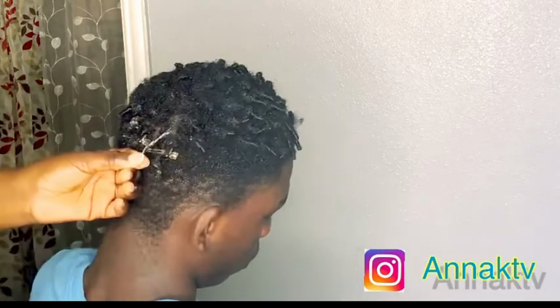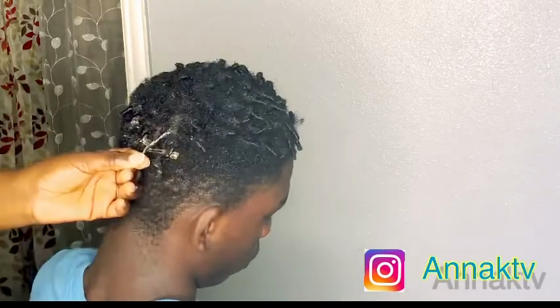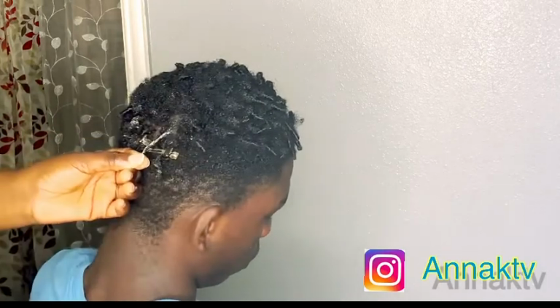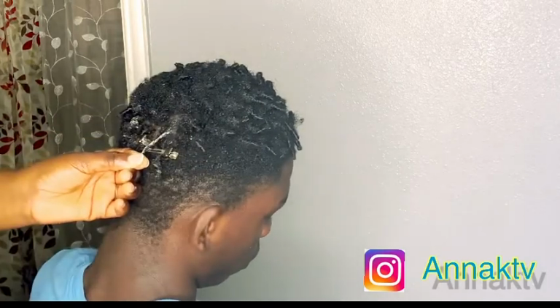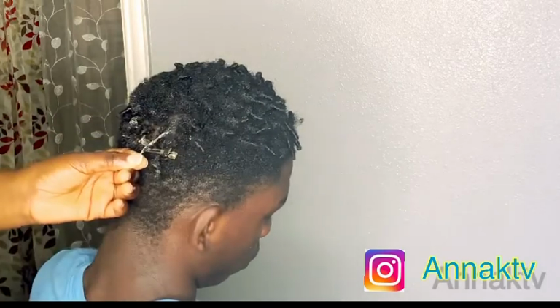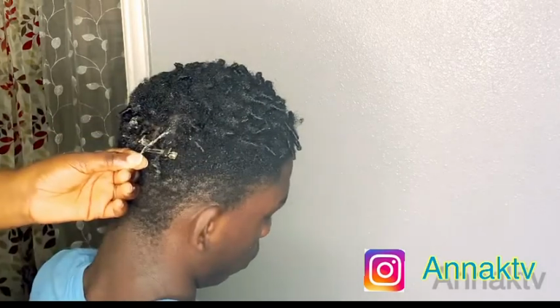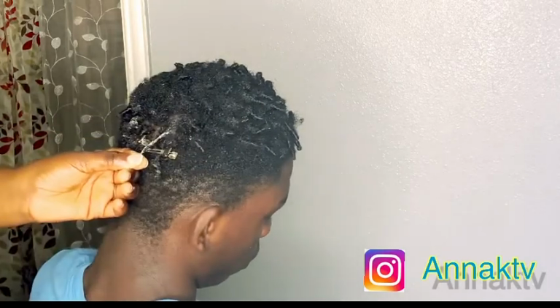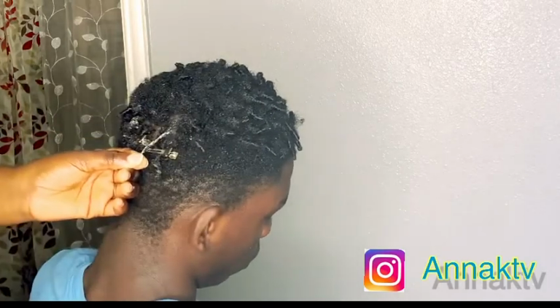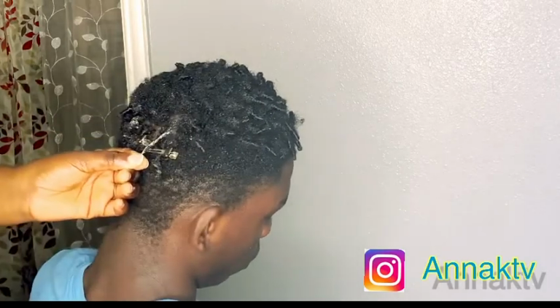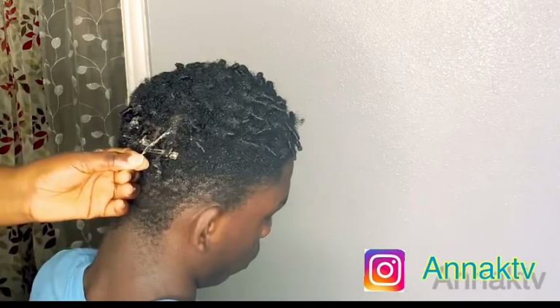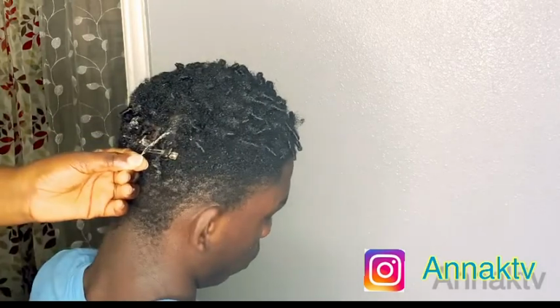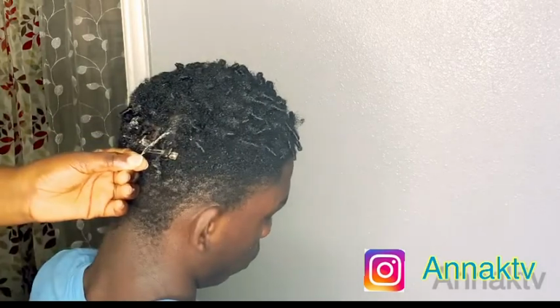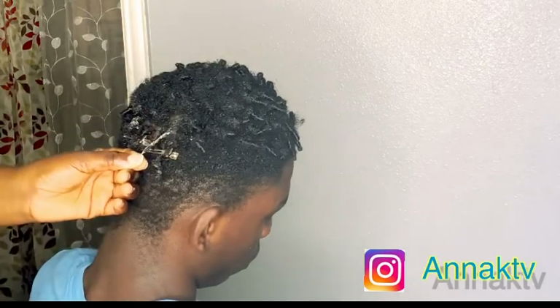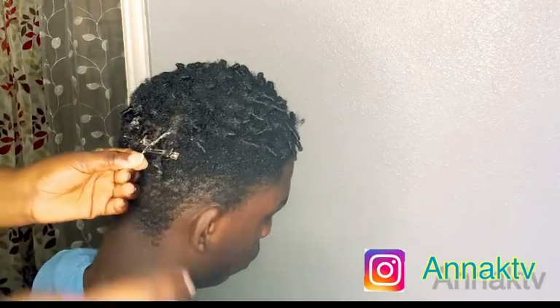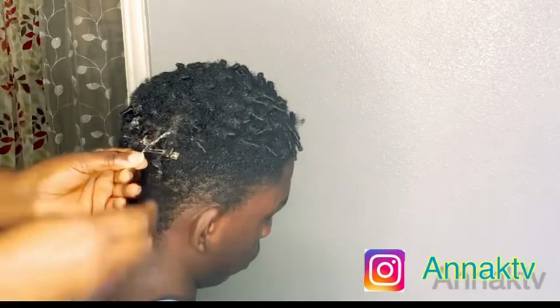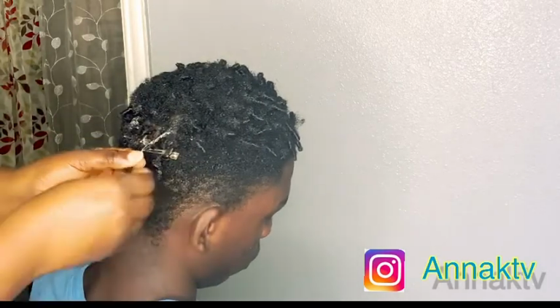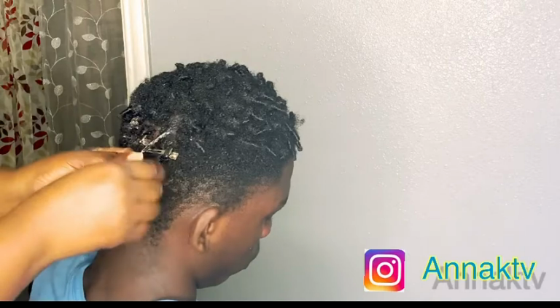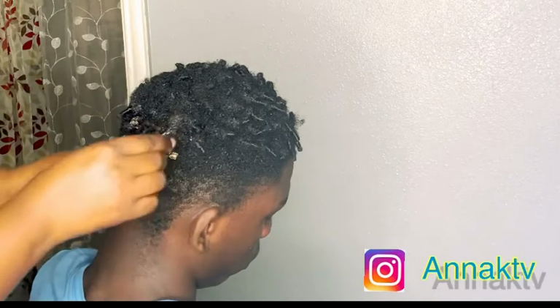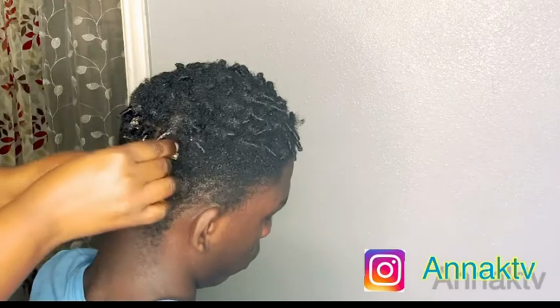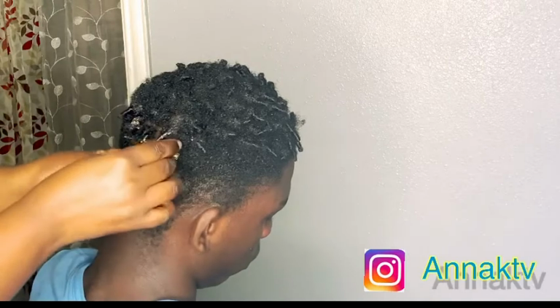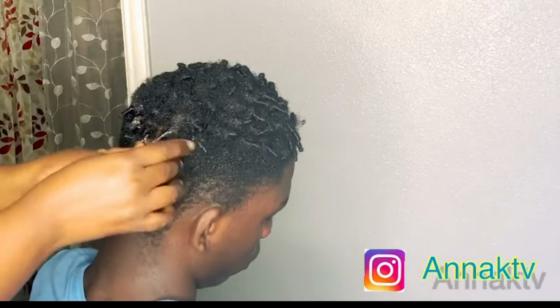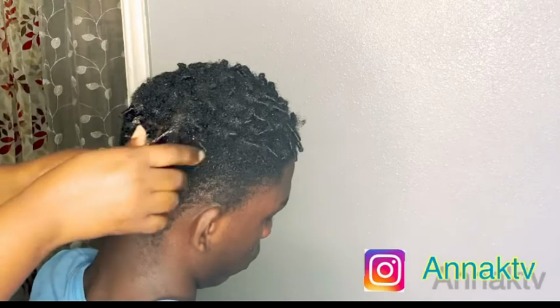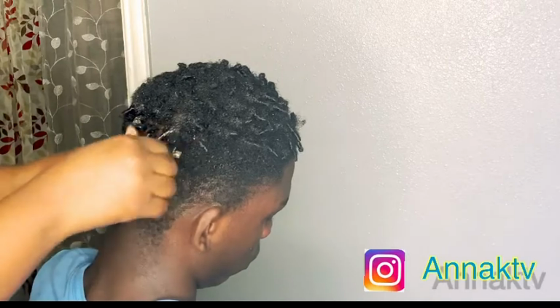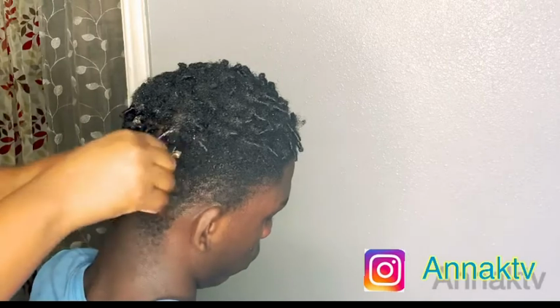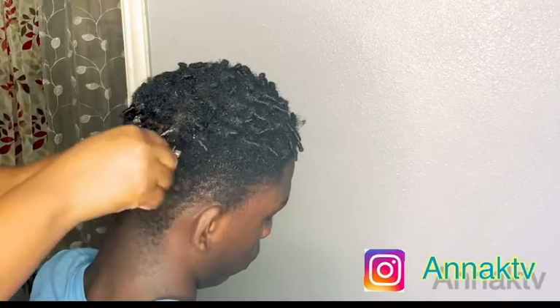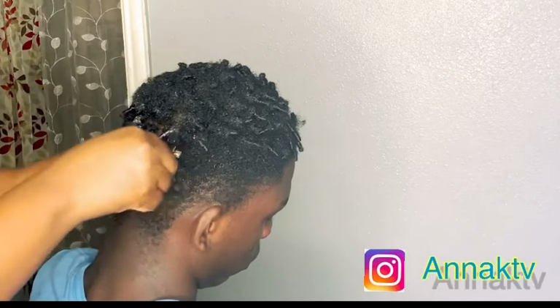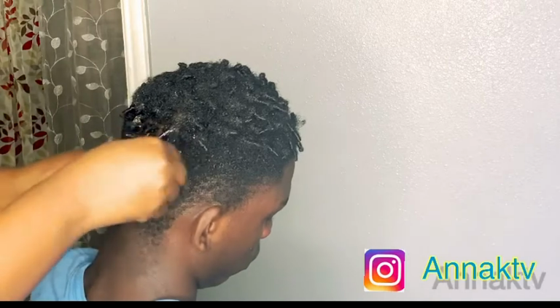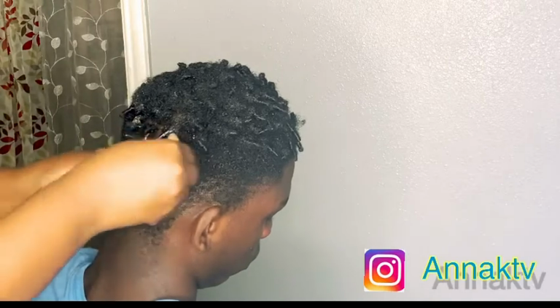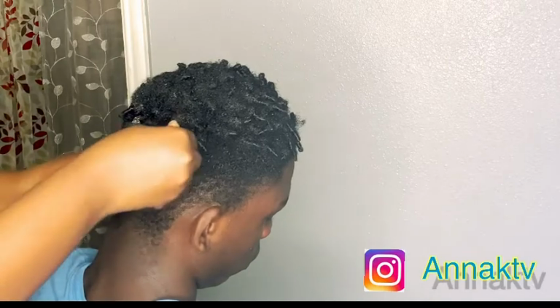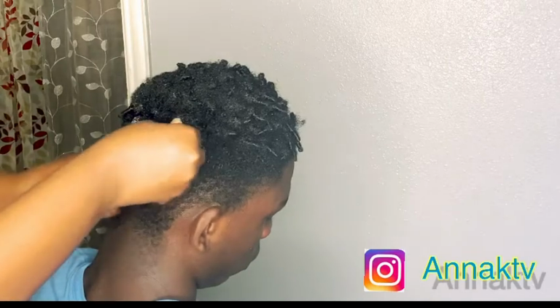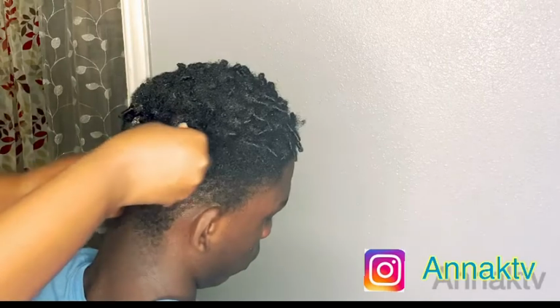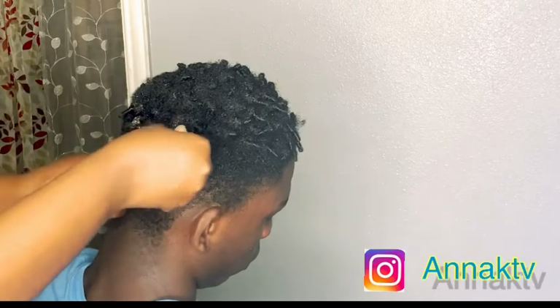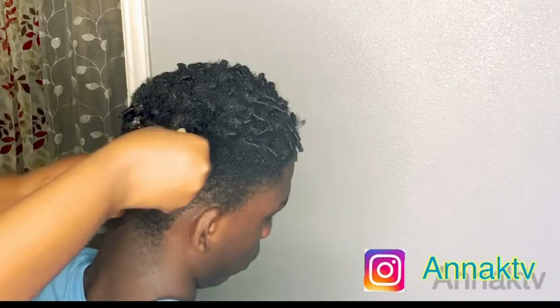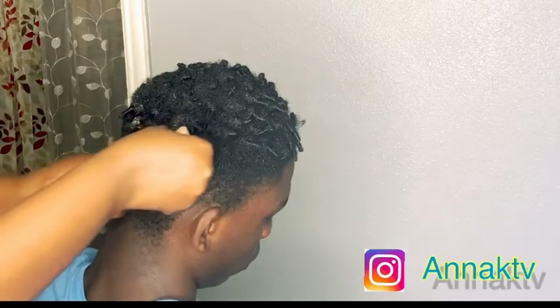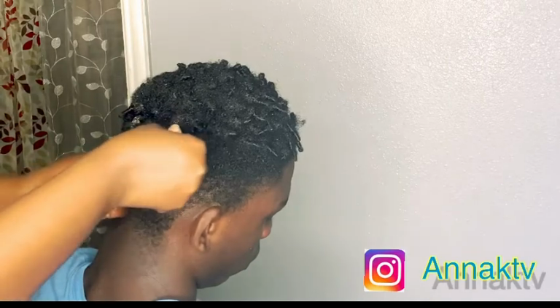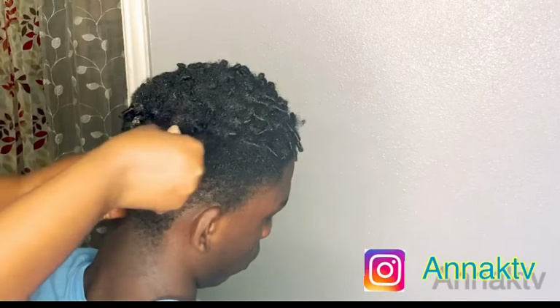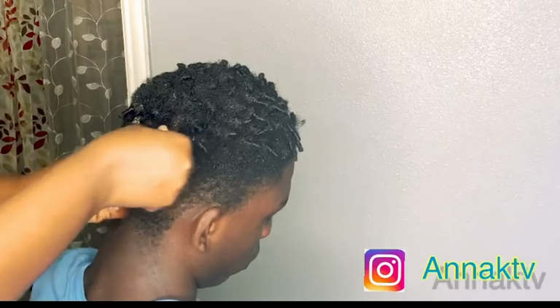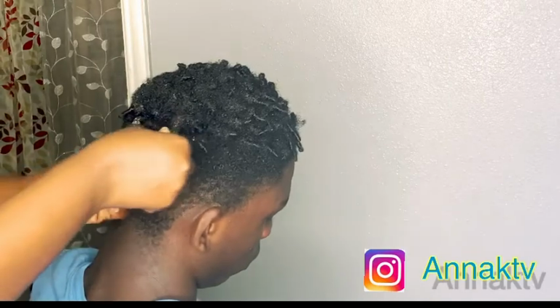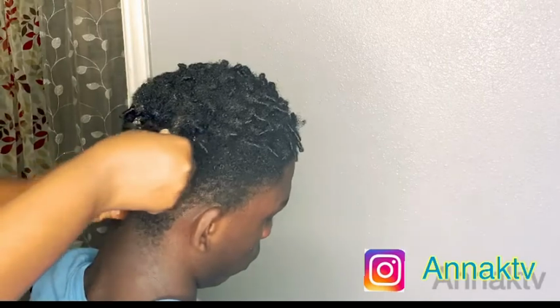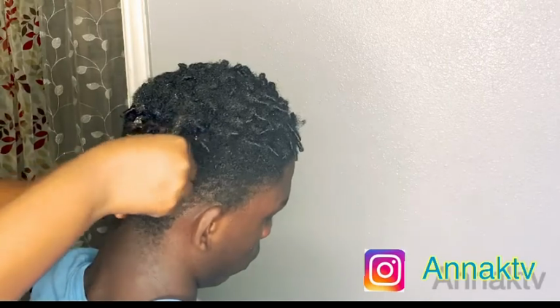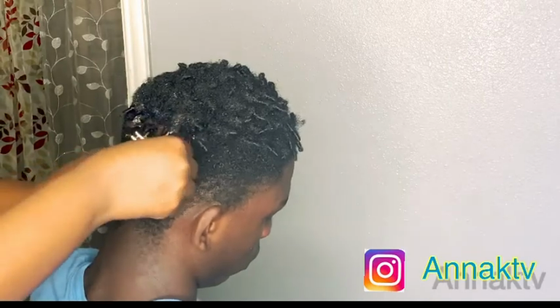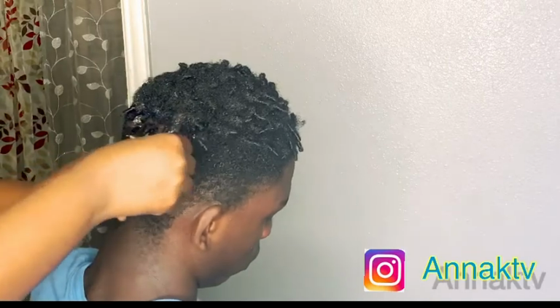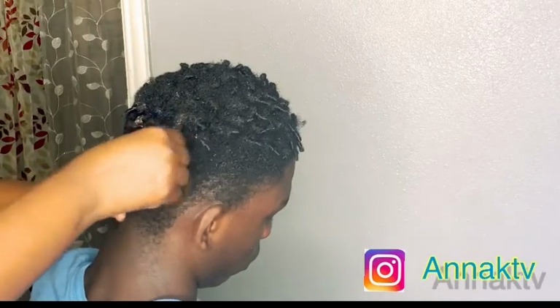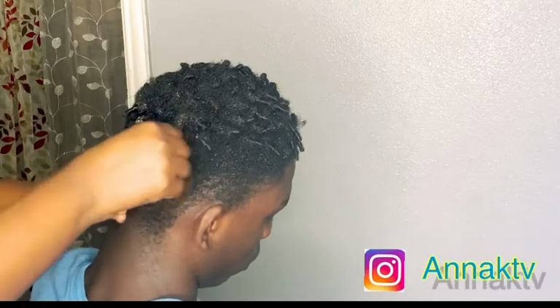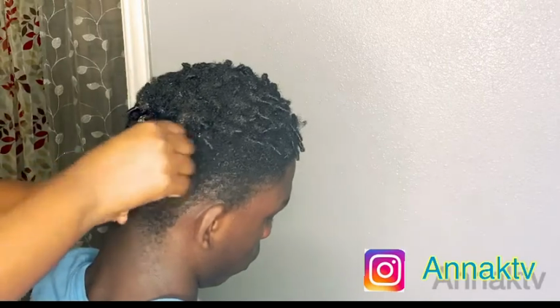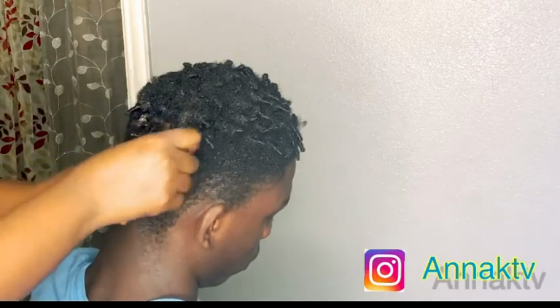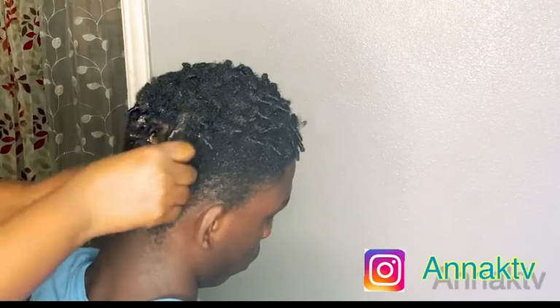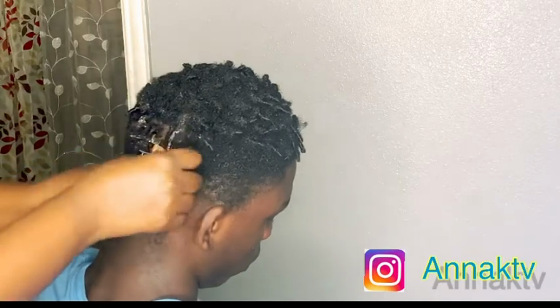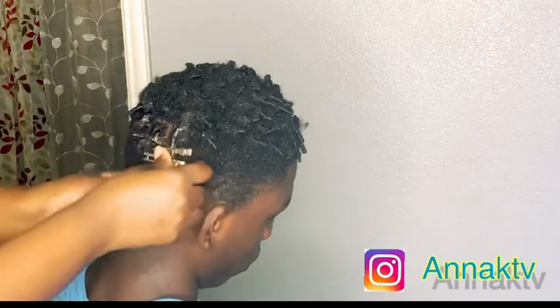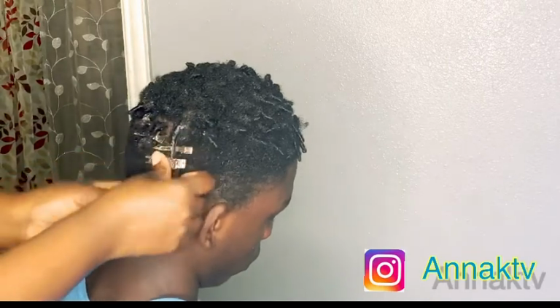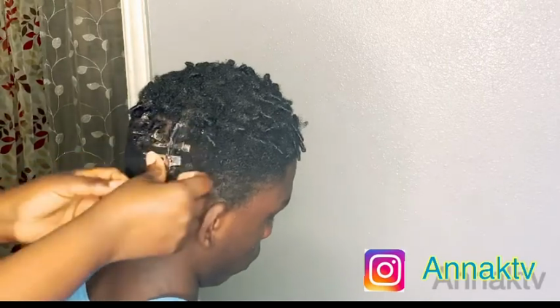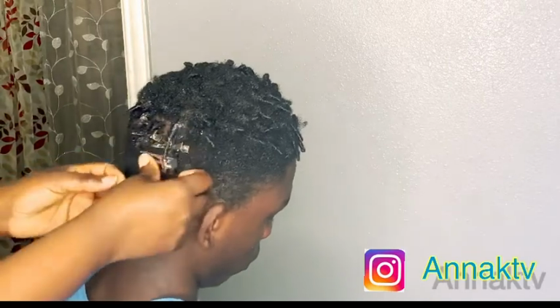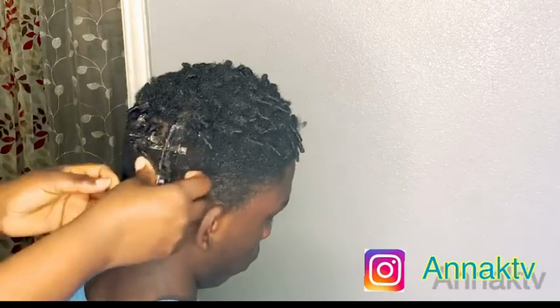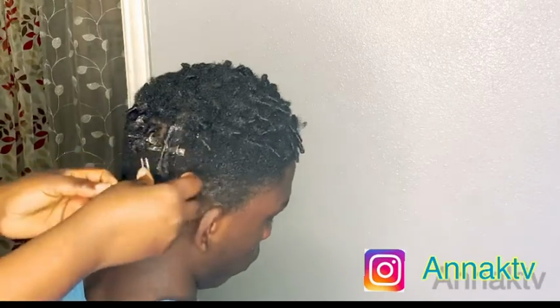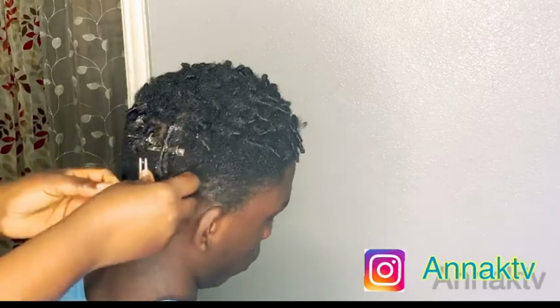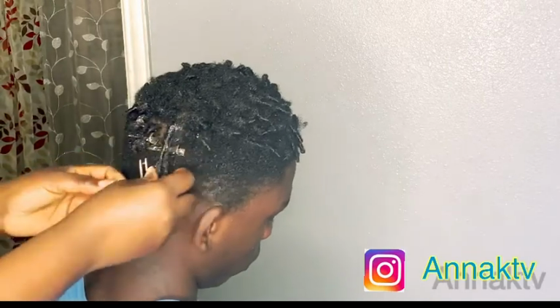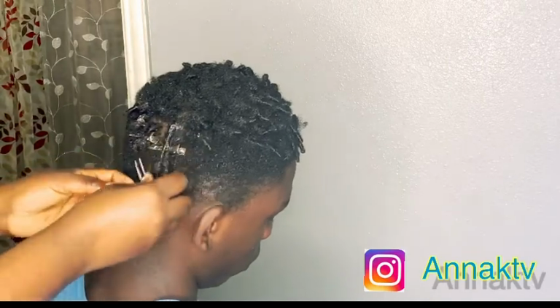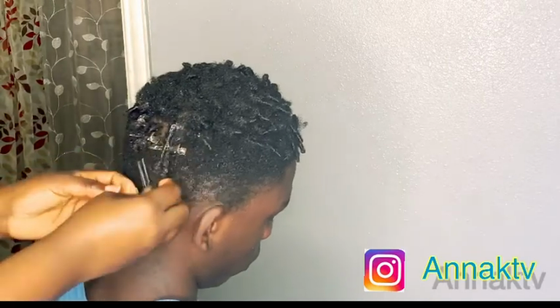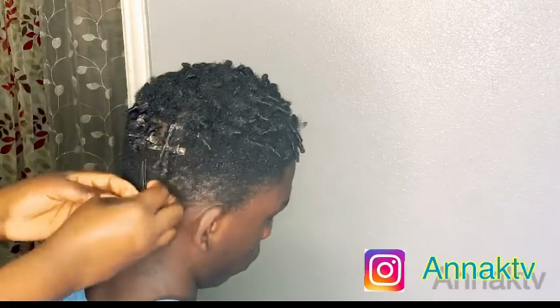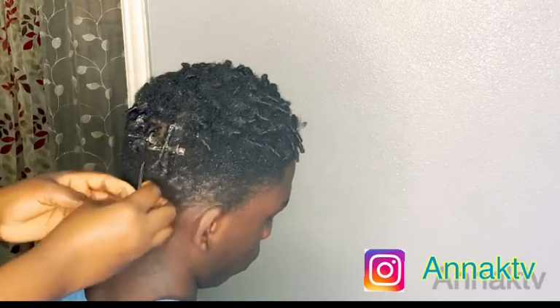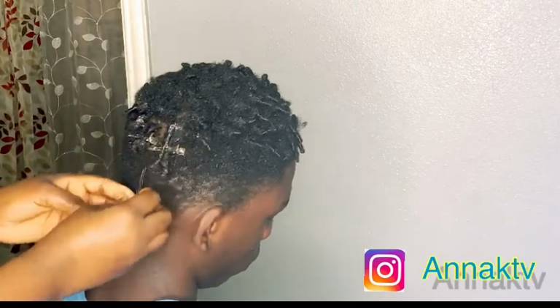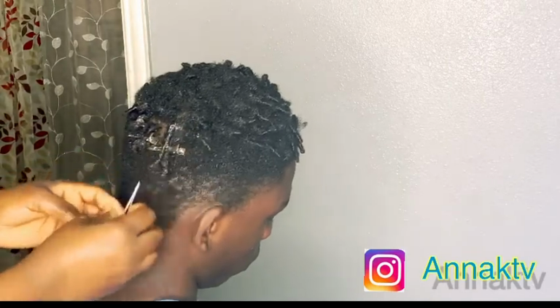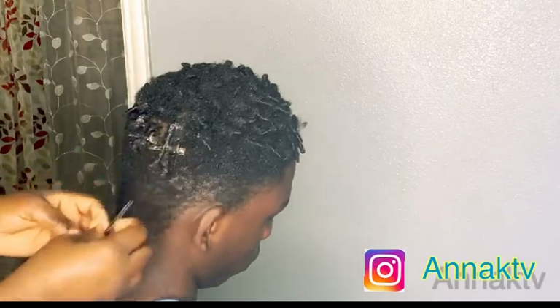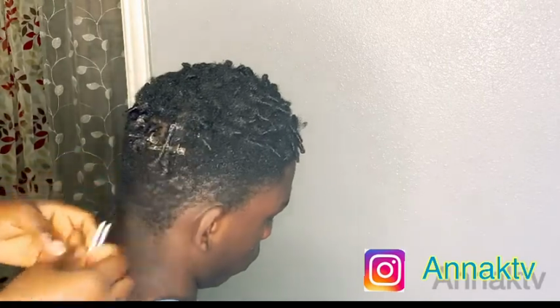When you twist, don't forget to clip the hair once it's already twisted. The clips help hold it in place.